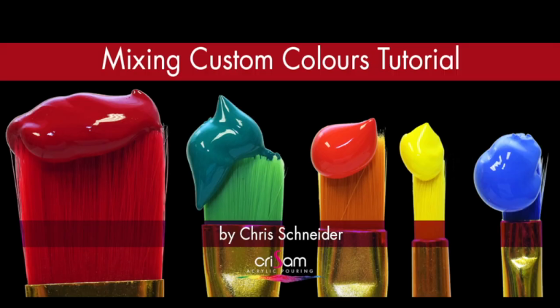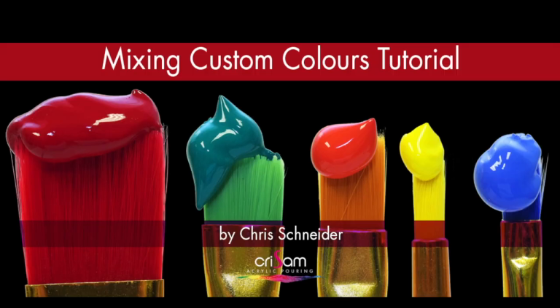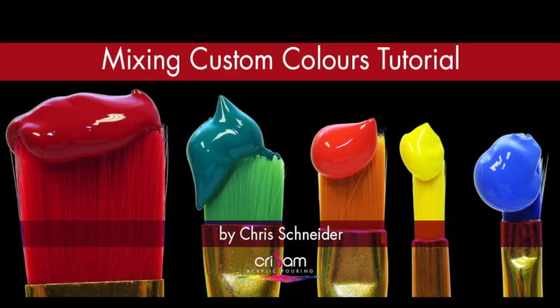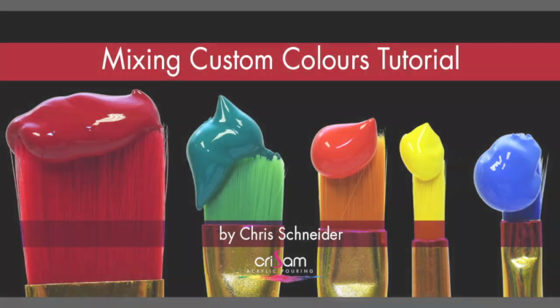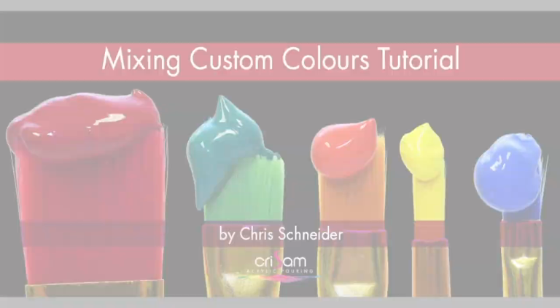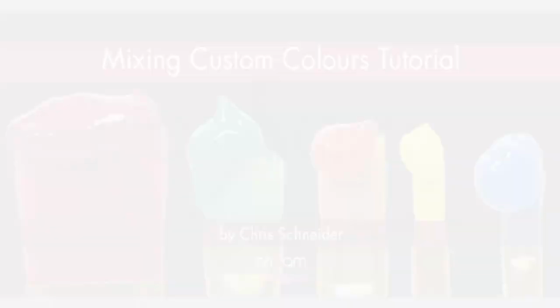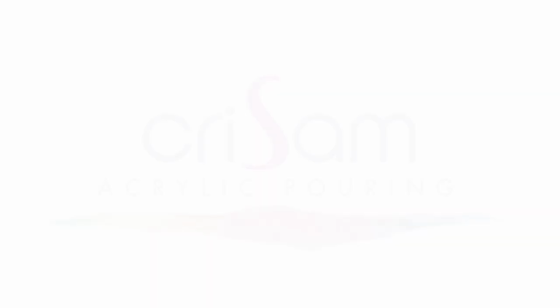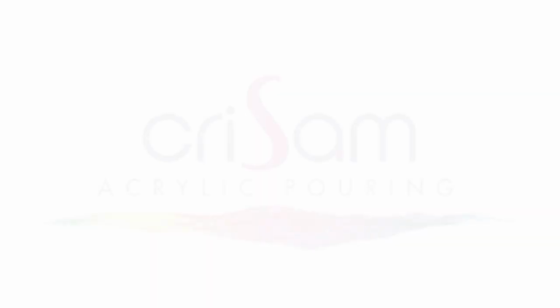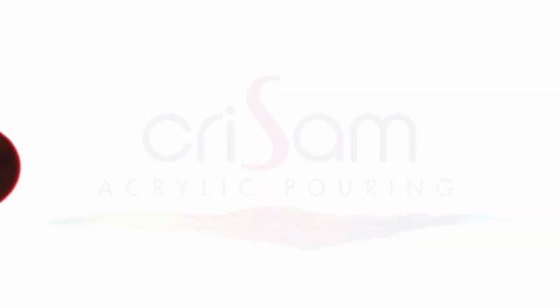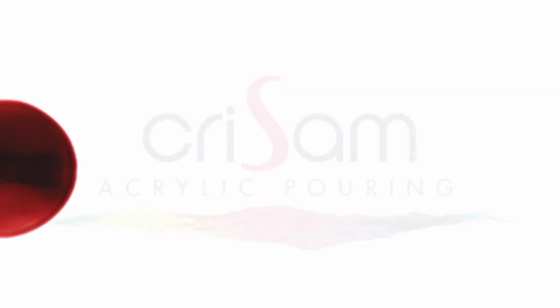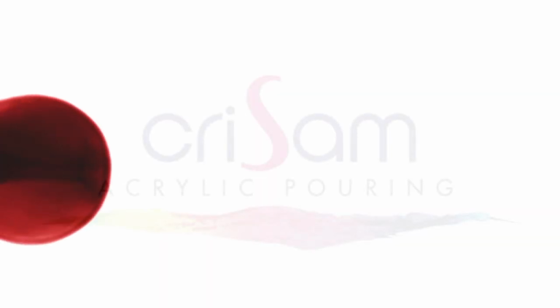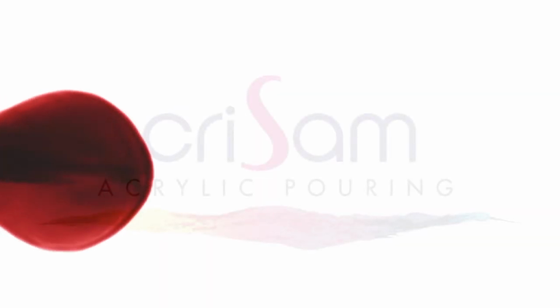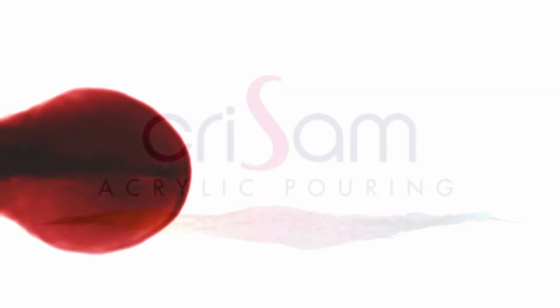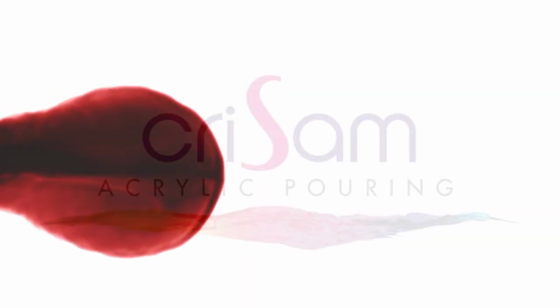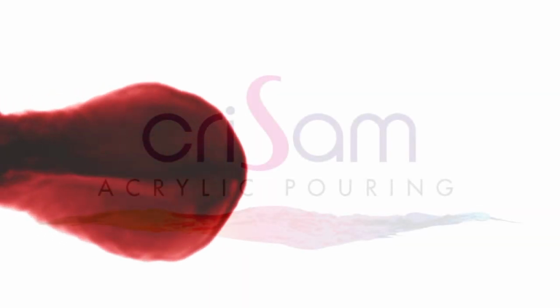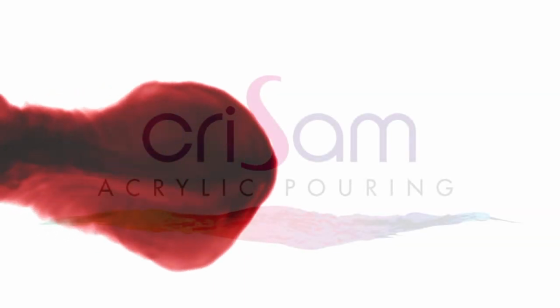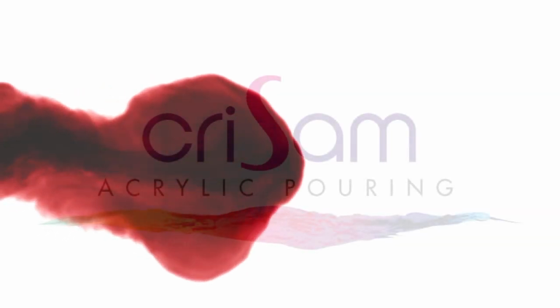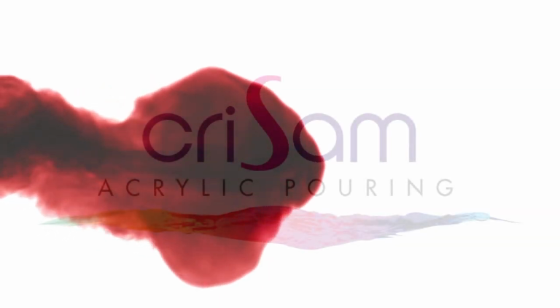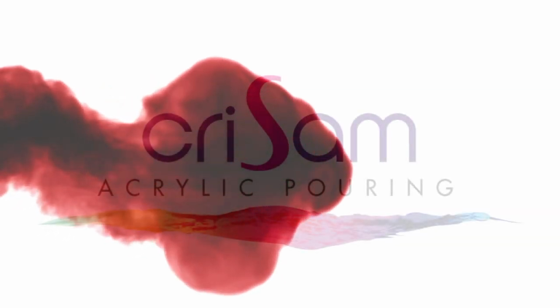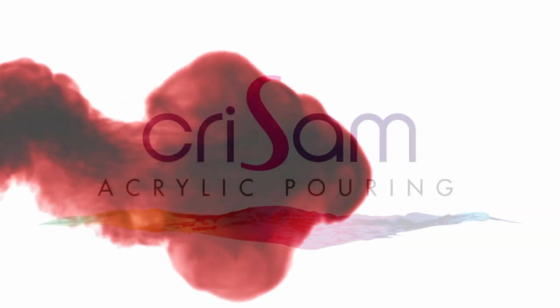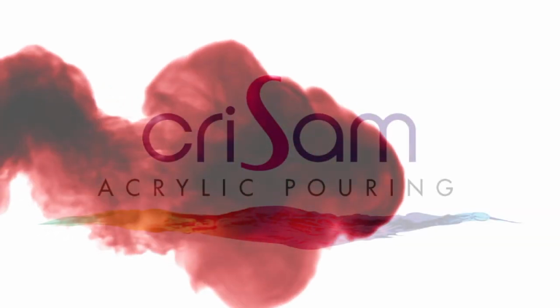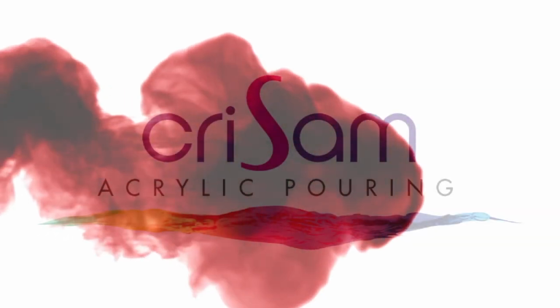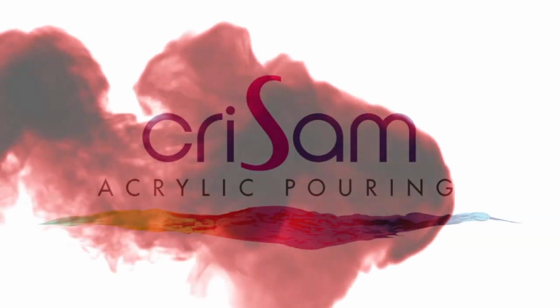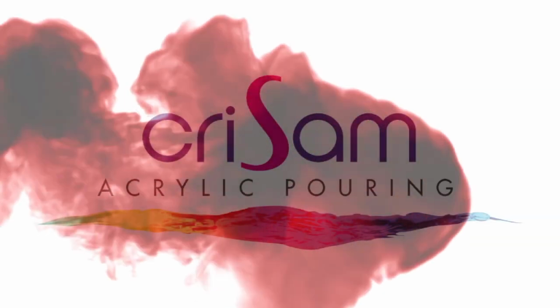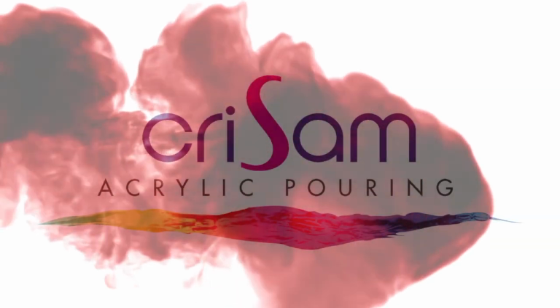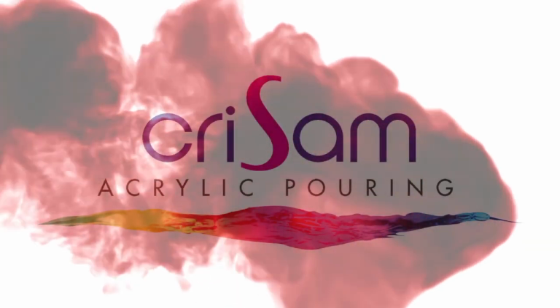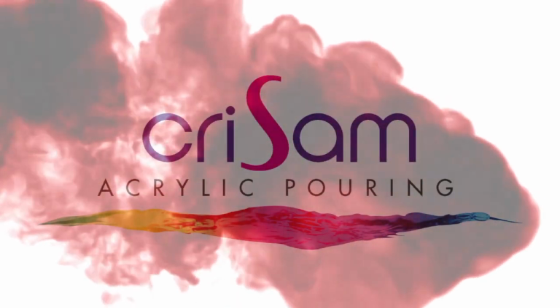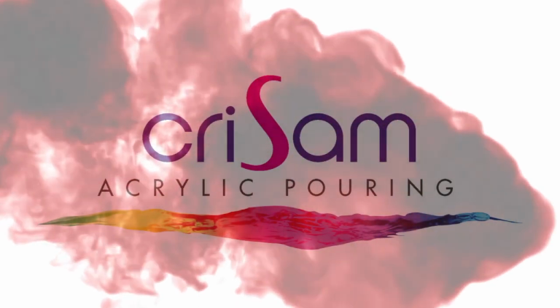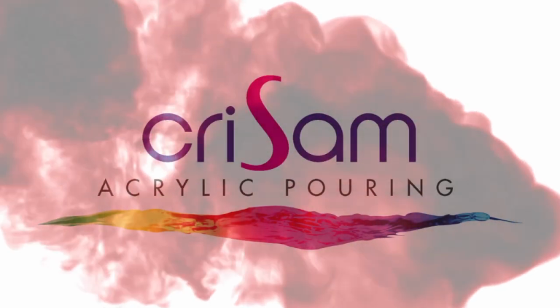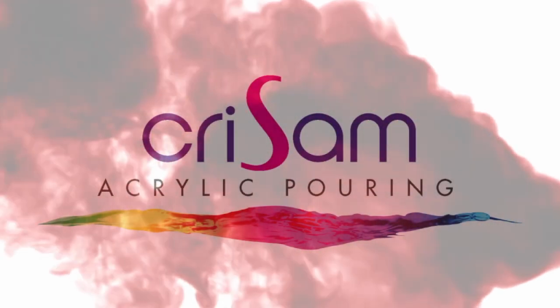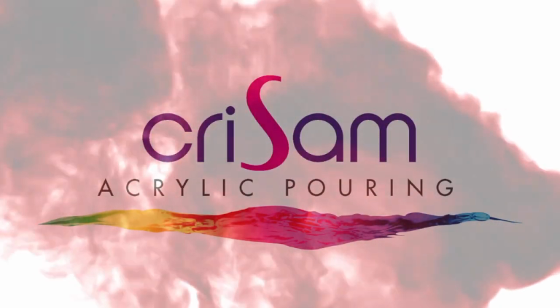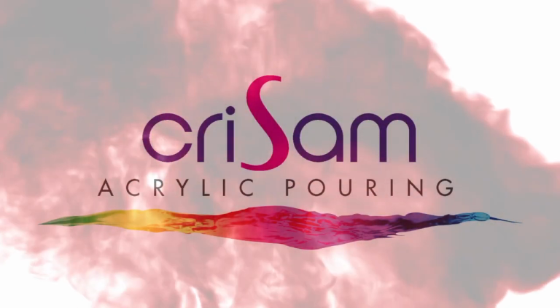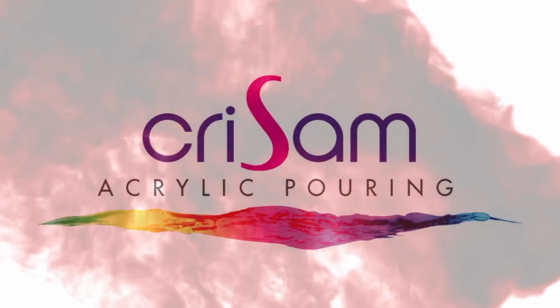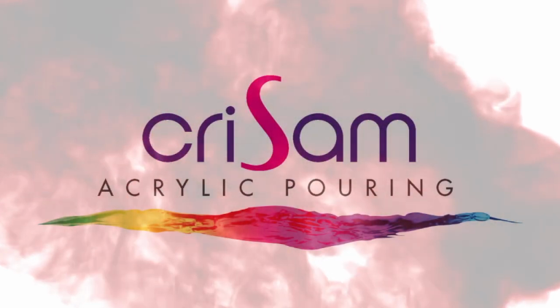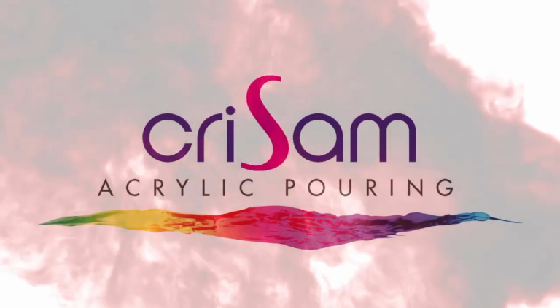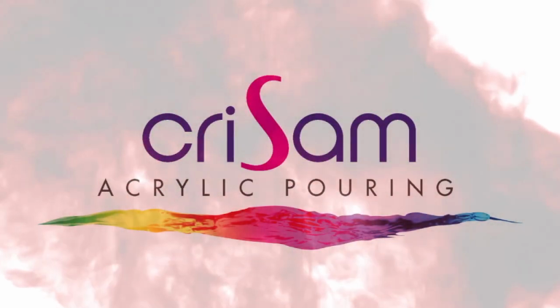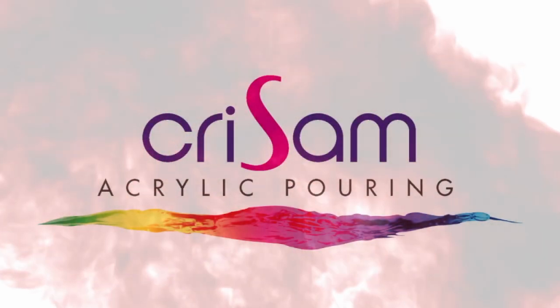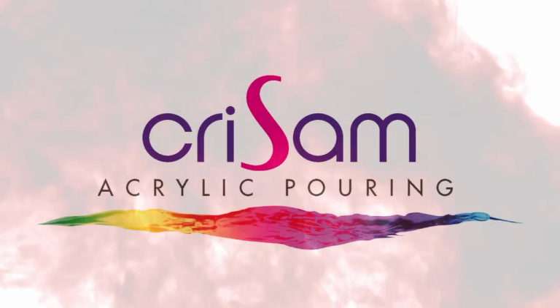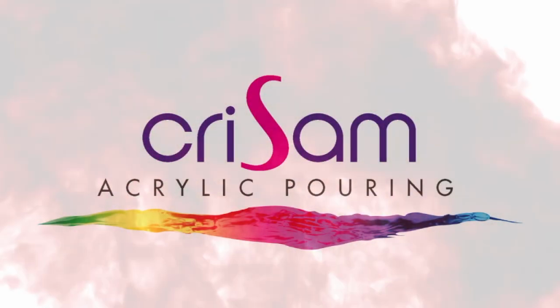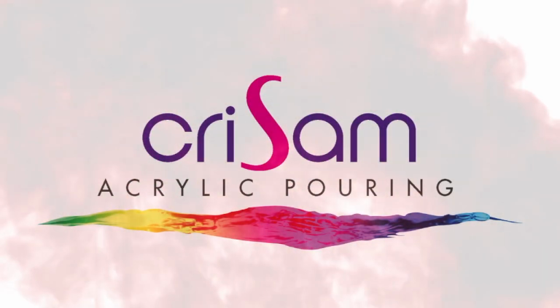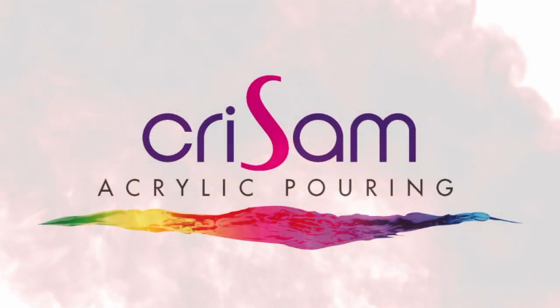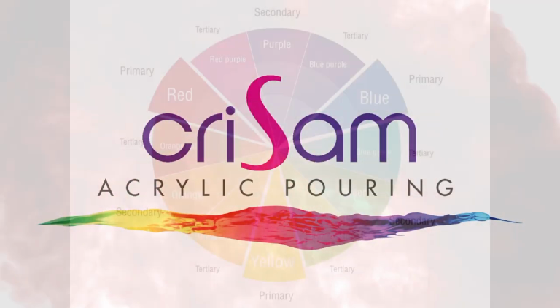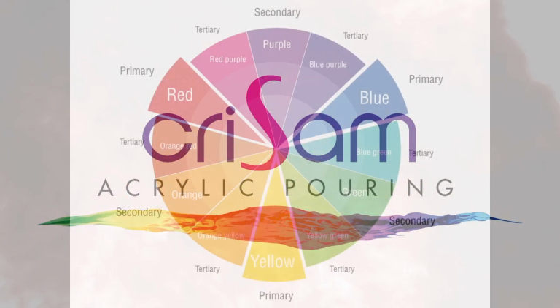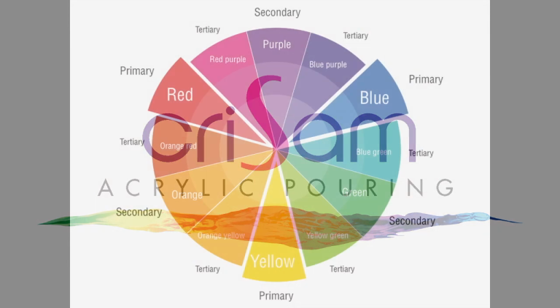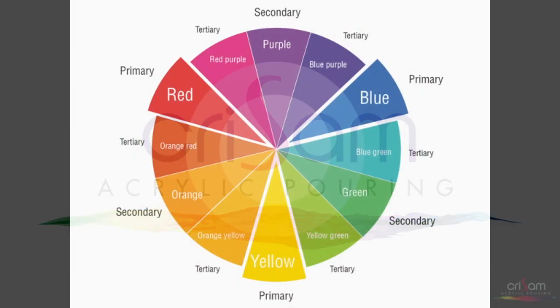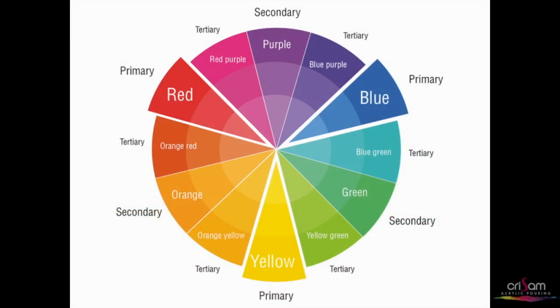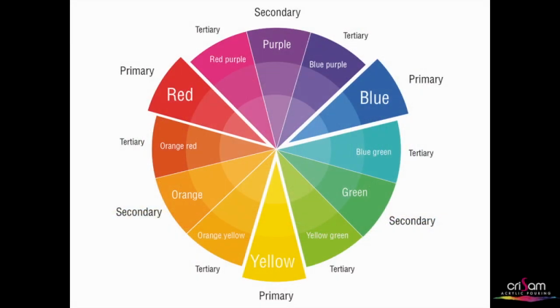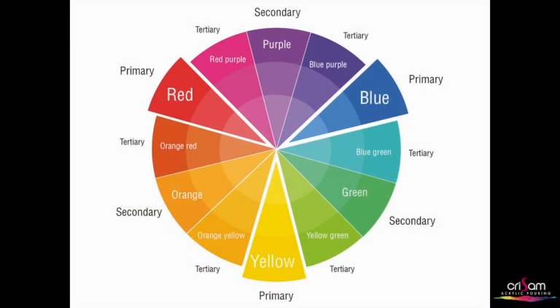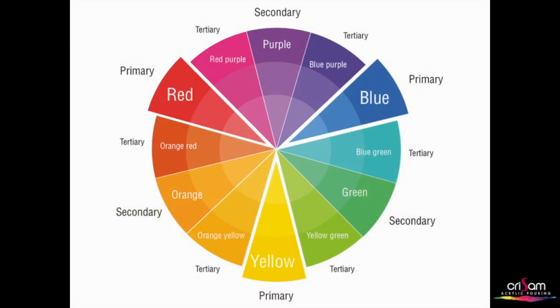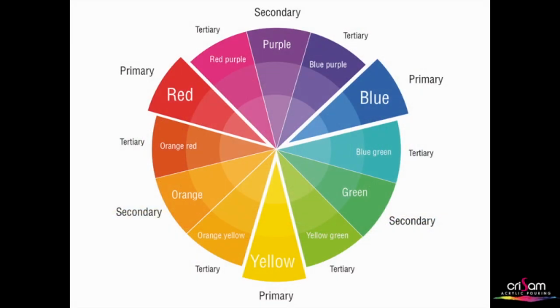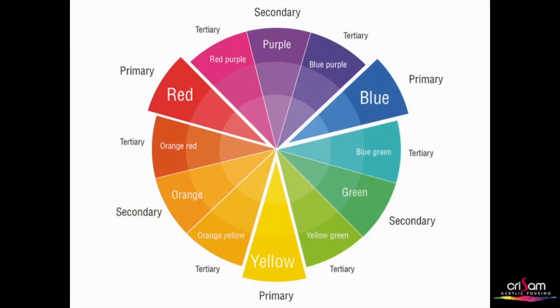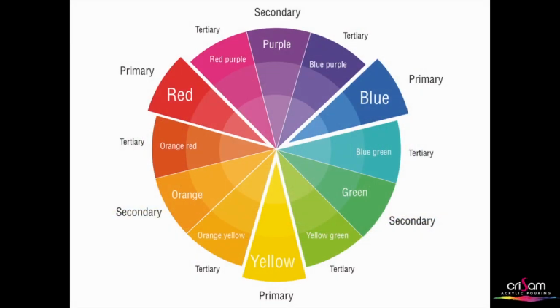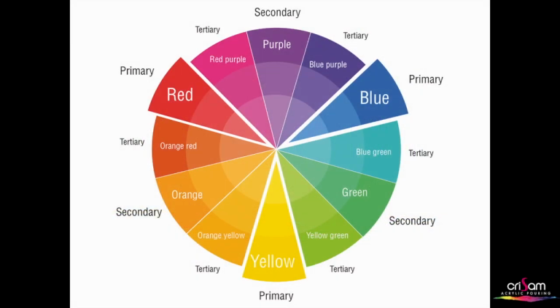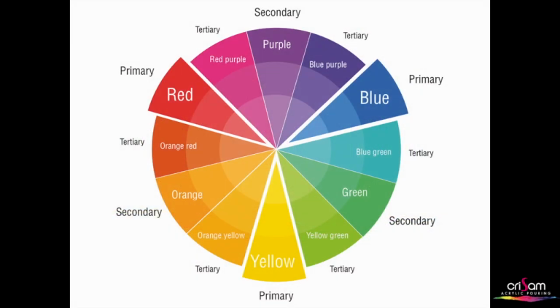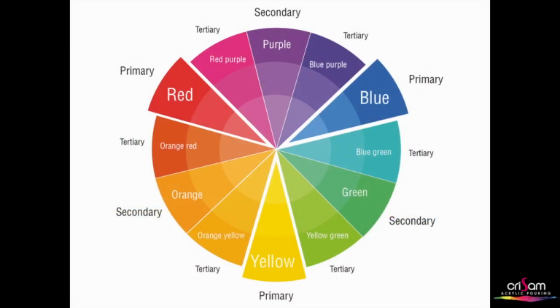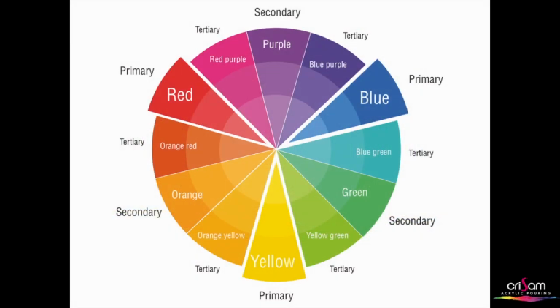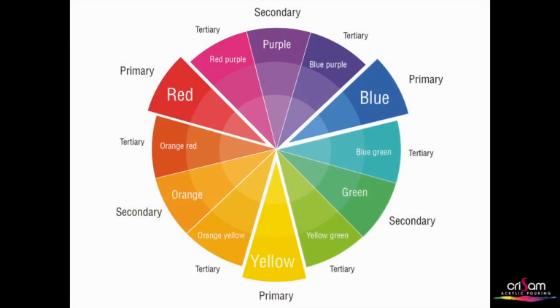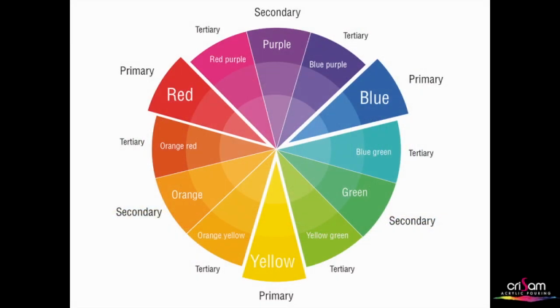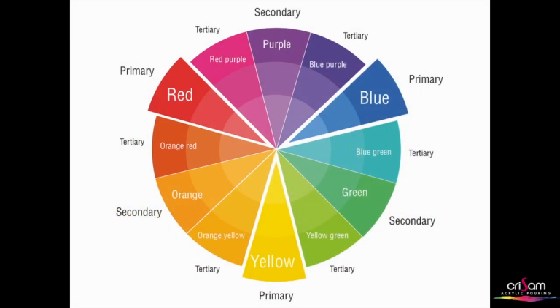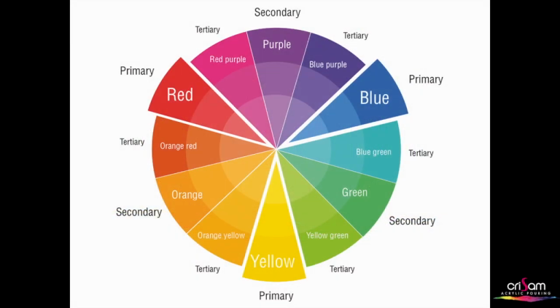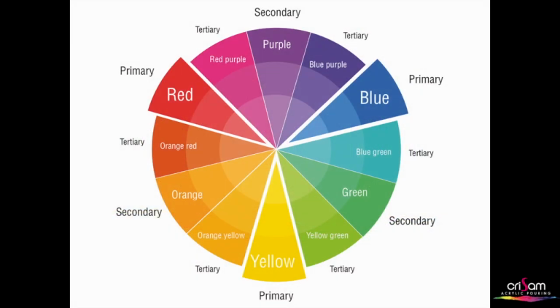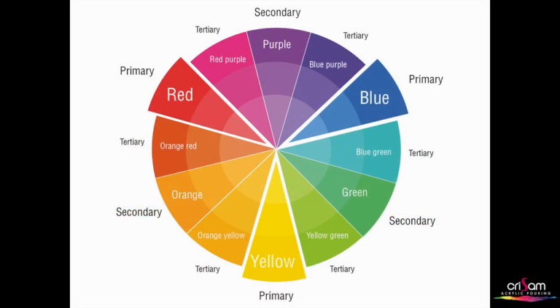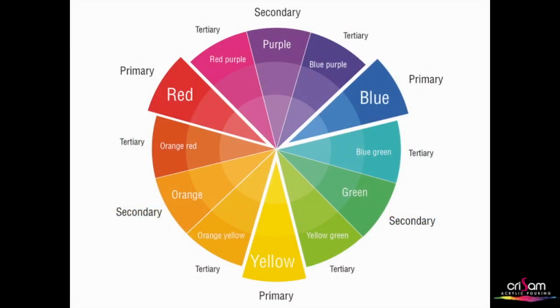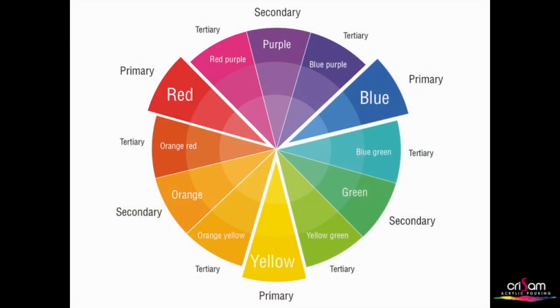It's Chris from Crissom Acrylic Pouring and we're based in the UK. Hello and thank you for joining me today.